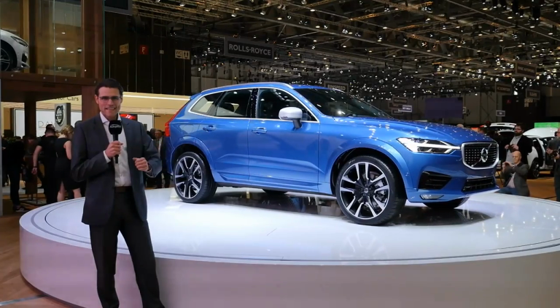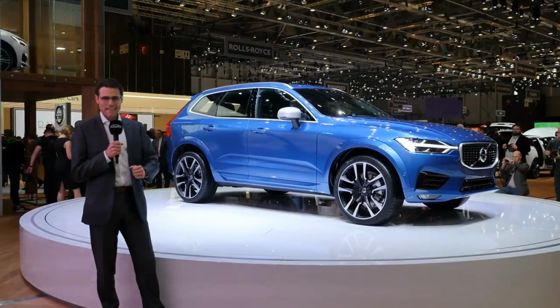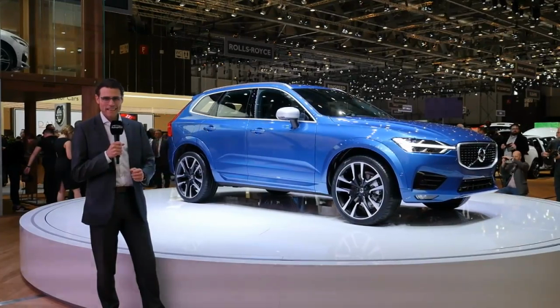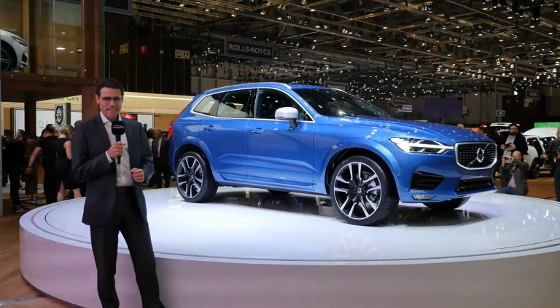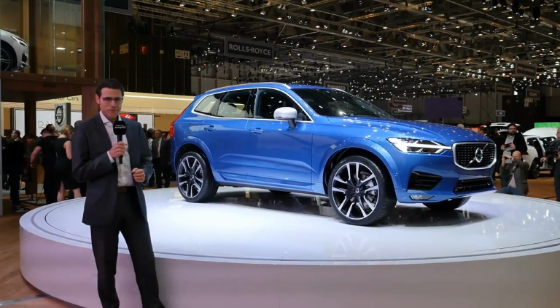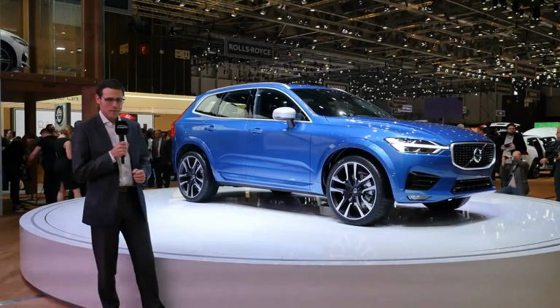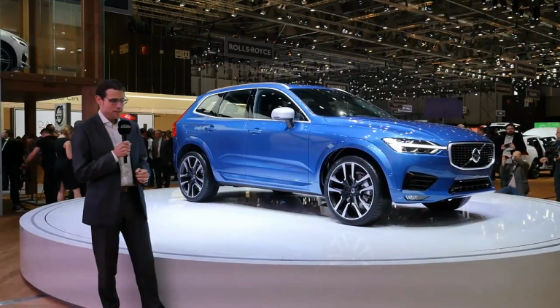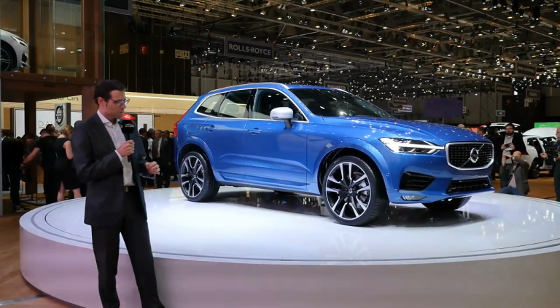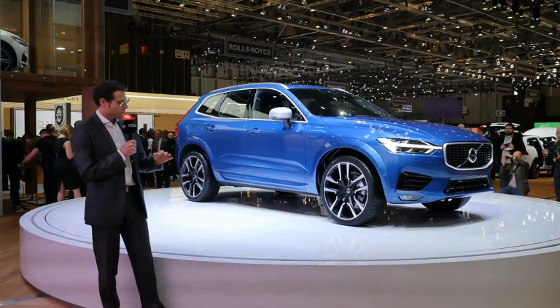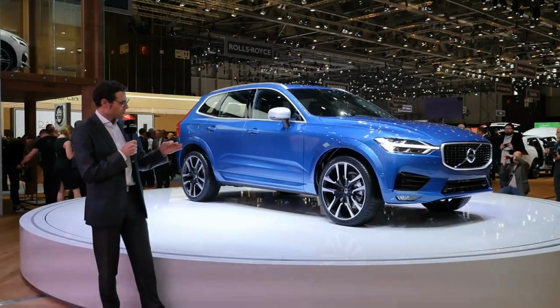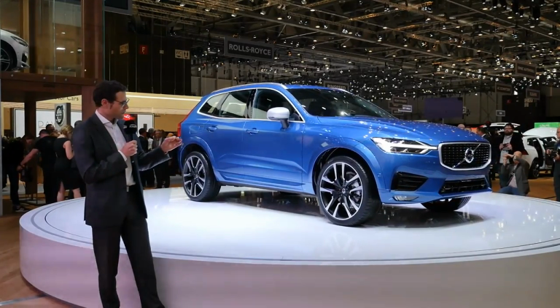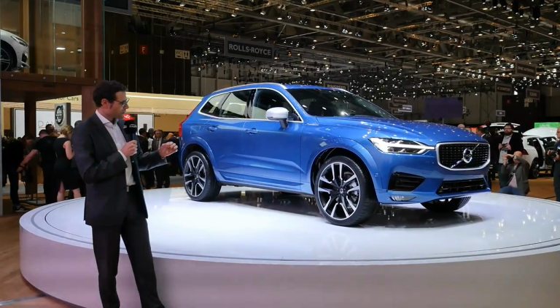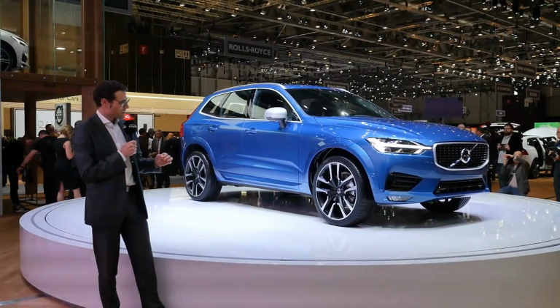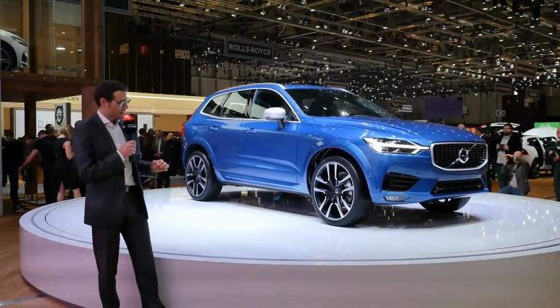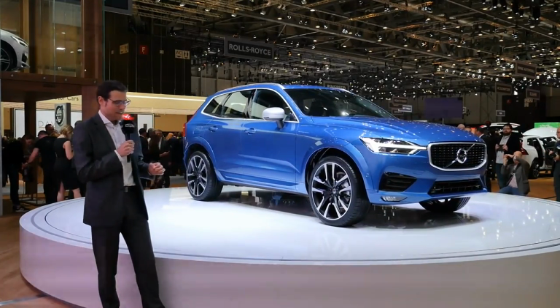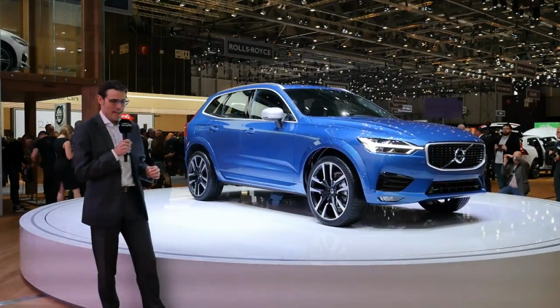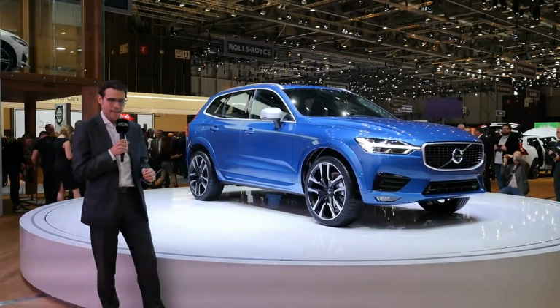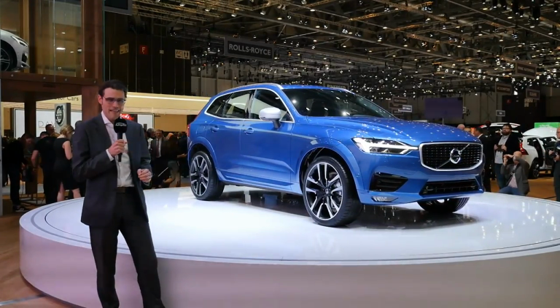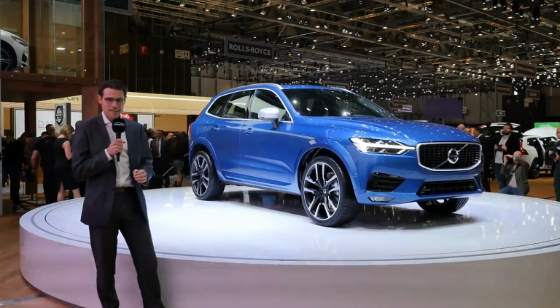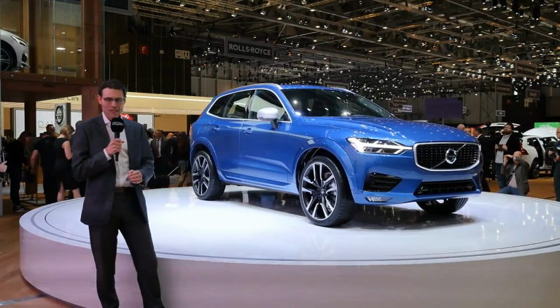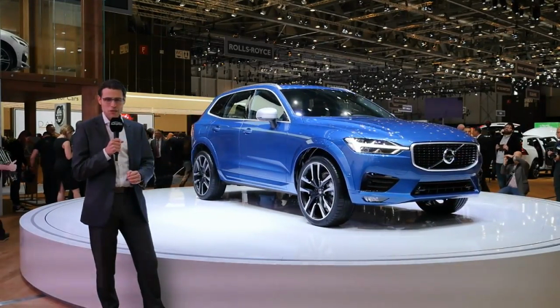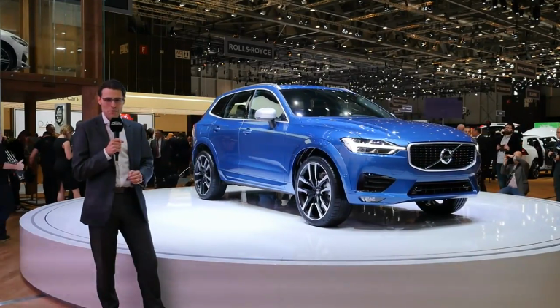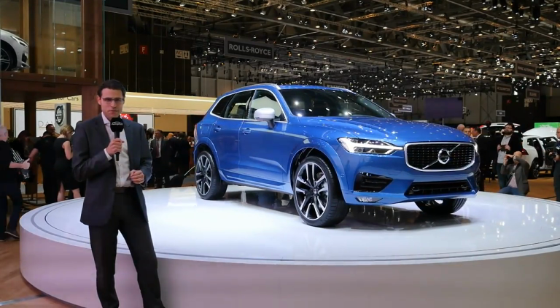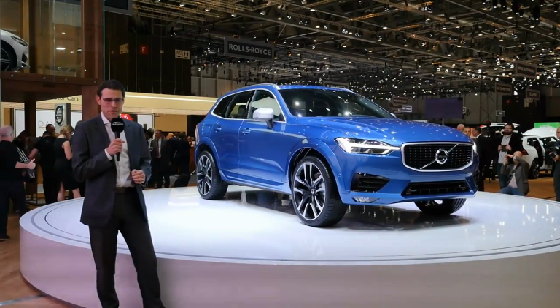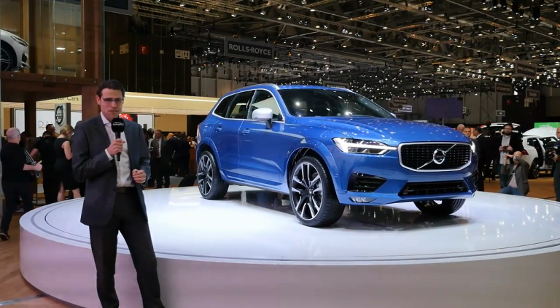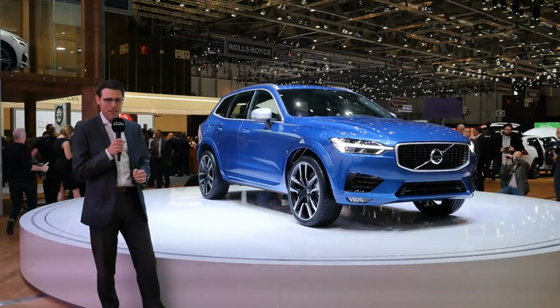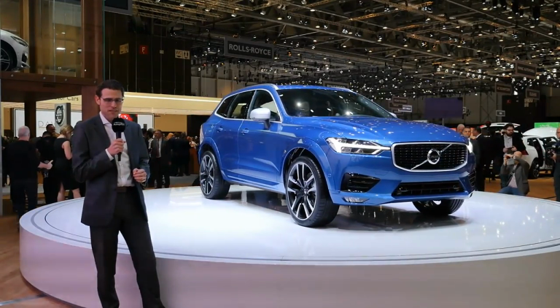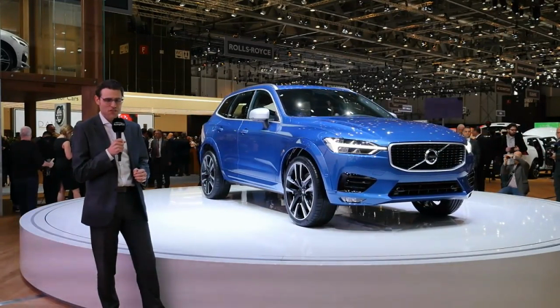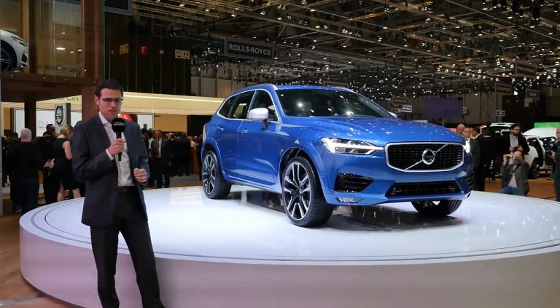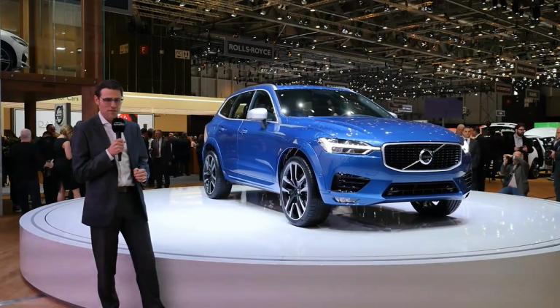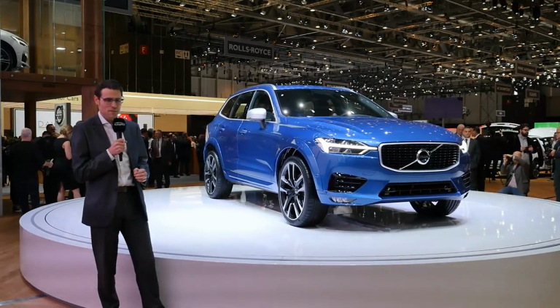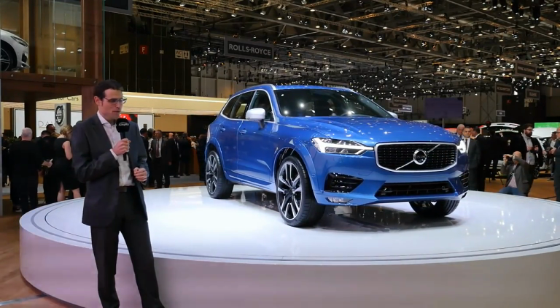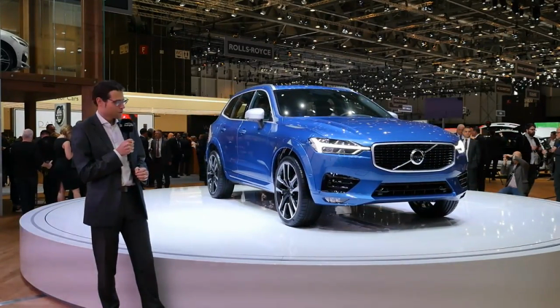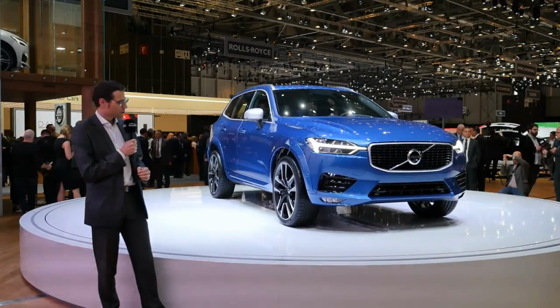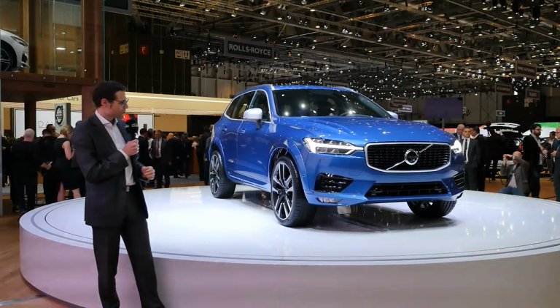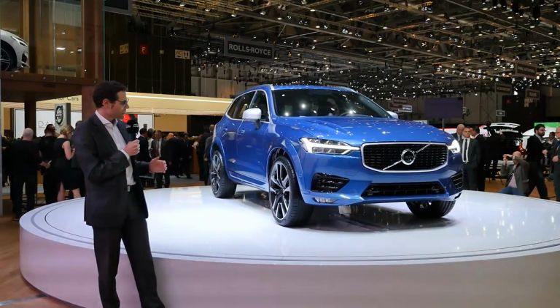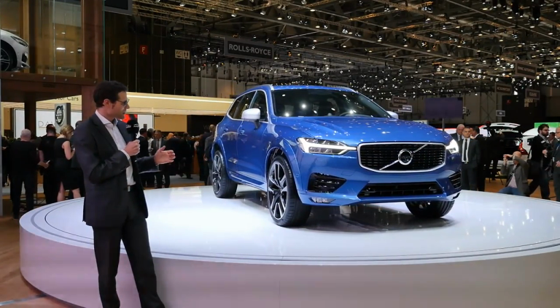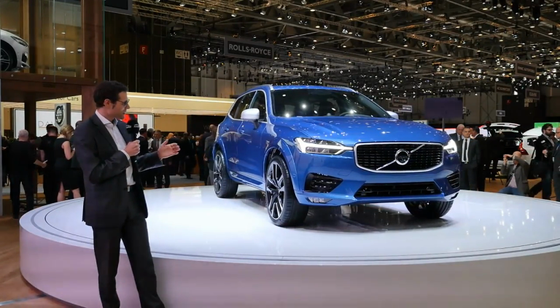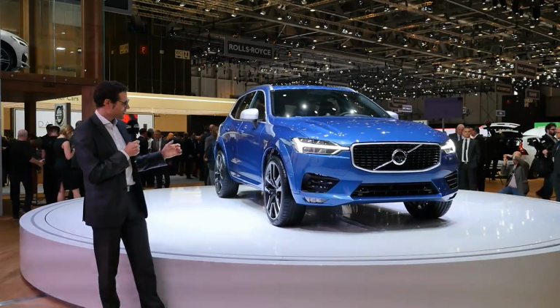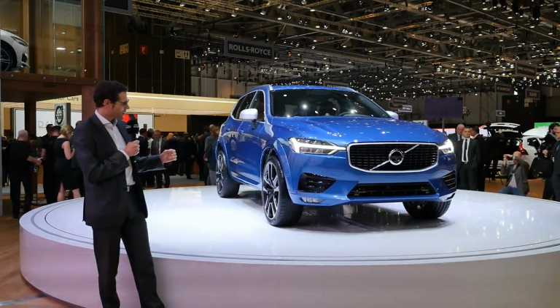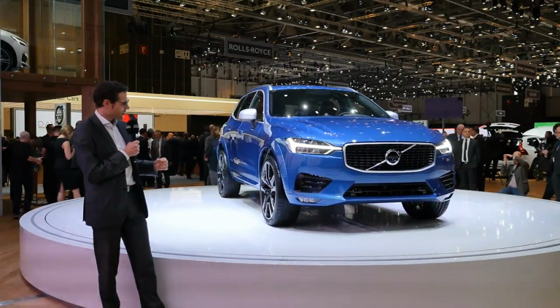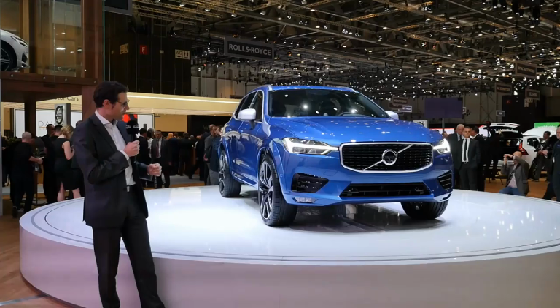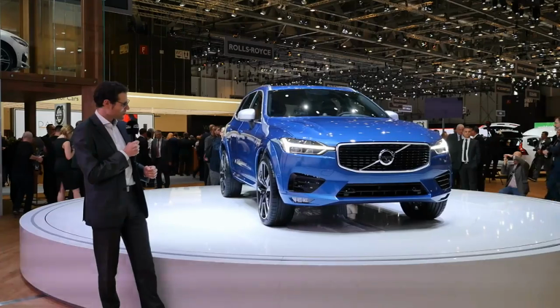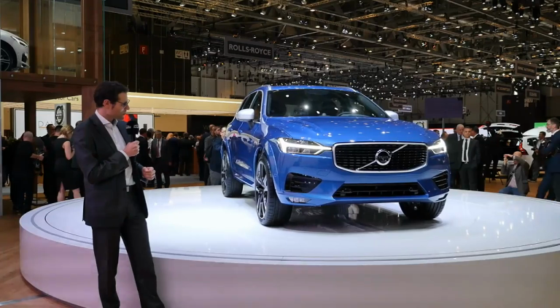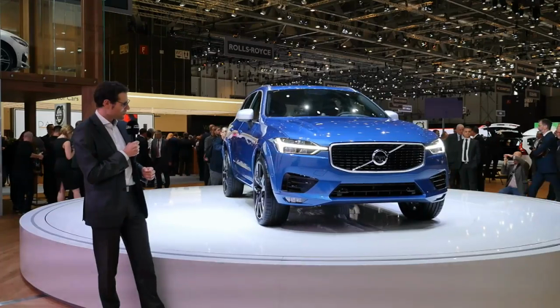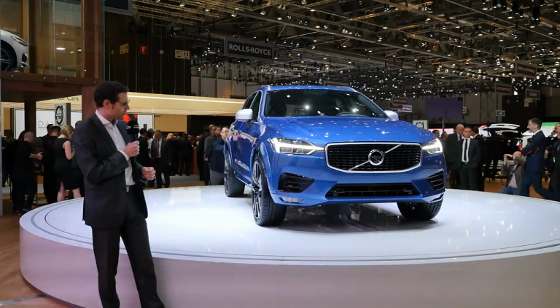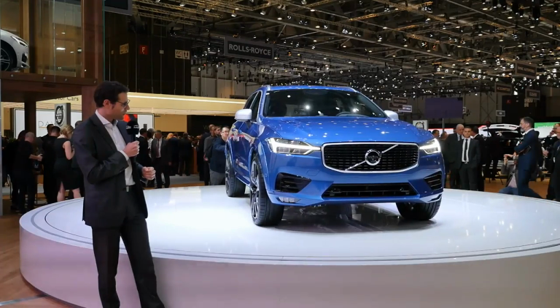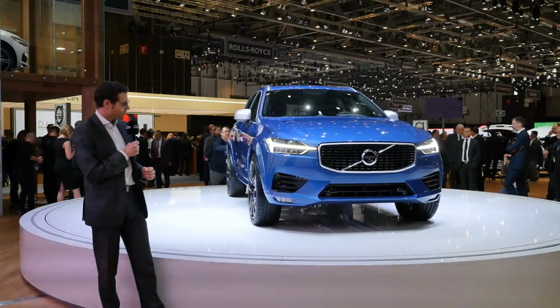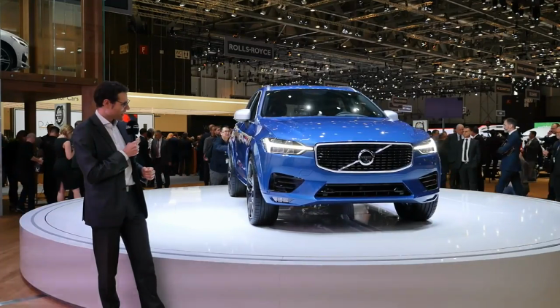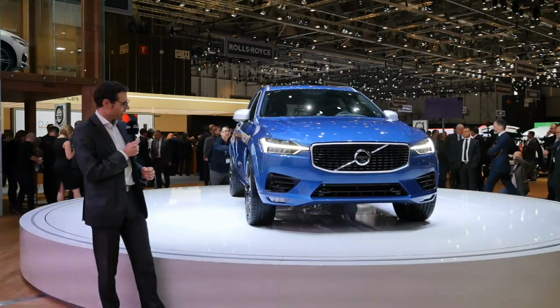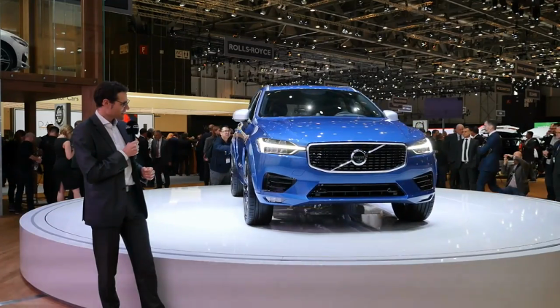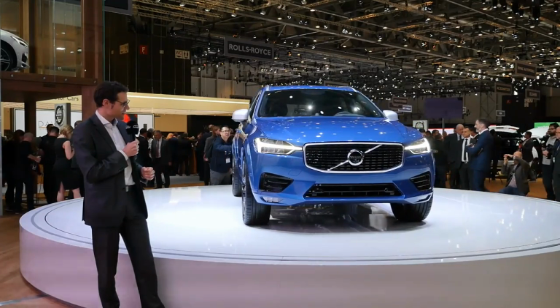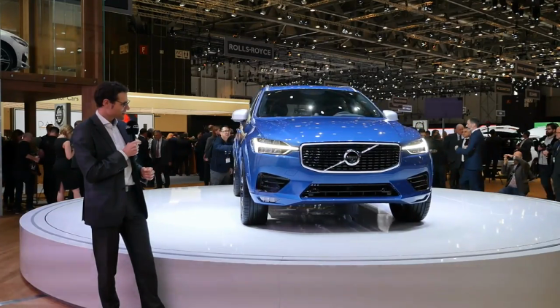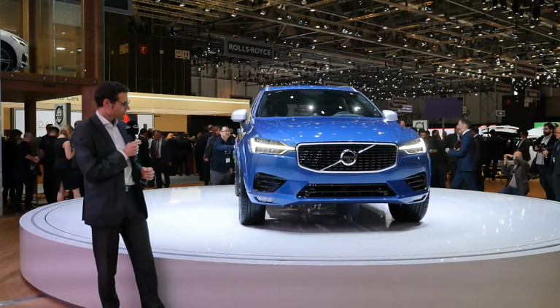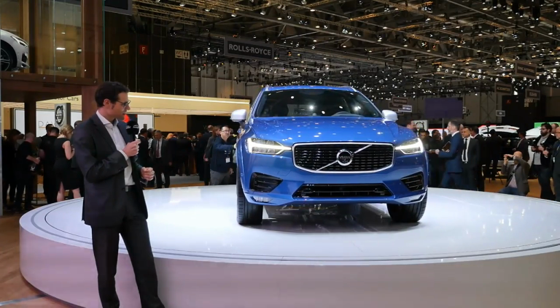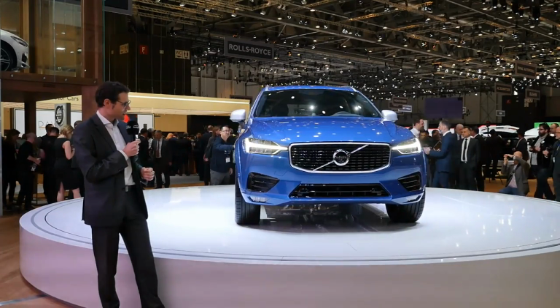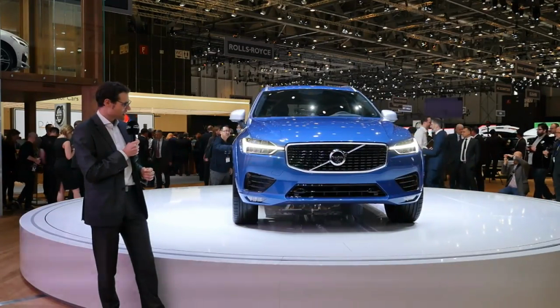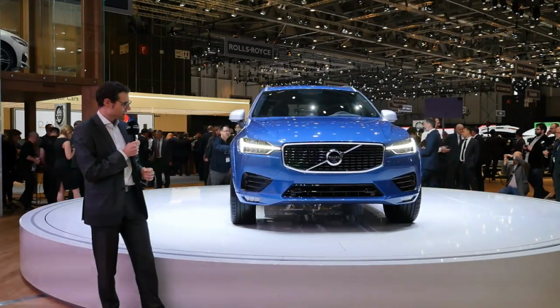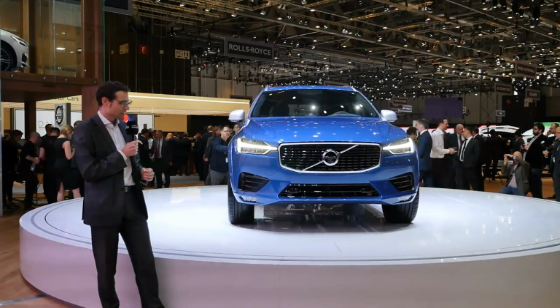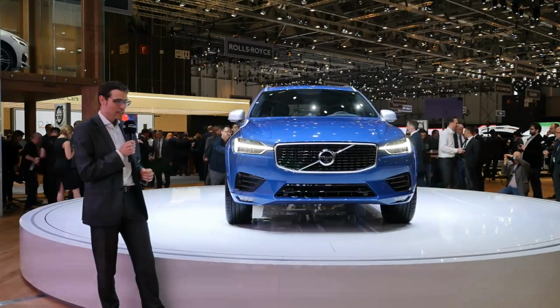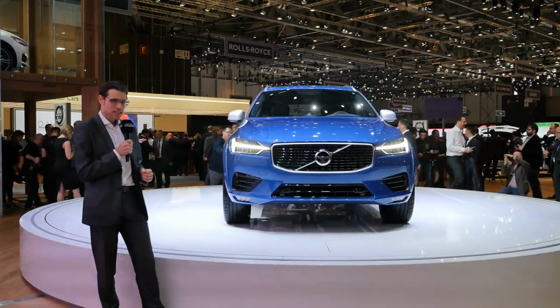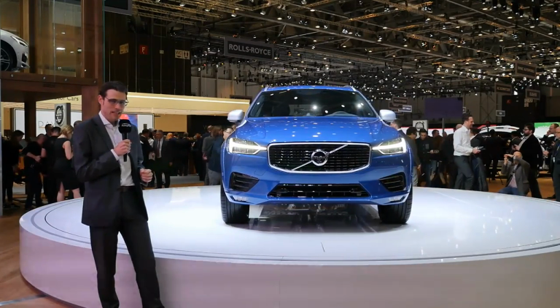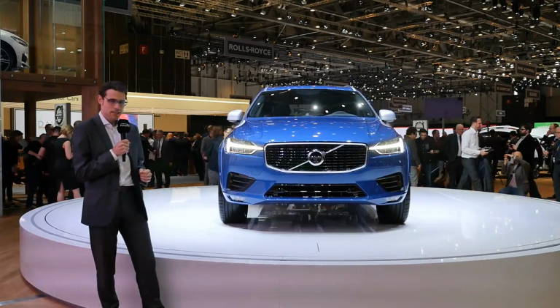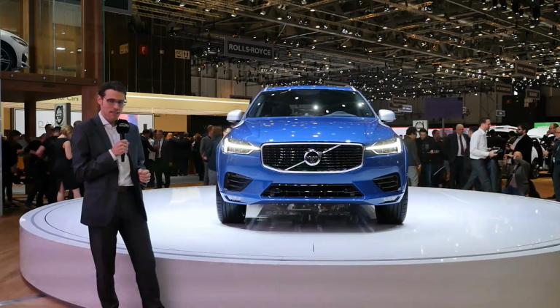Ta-da! Here it is. One of the main highlights of this year's Geneva Motor Show is the all-new Volvo XC60.